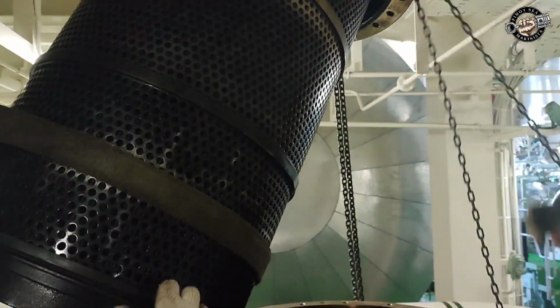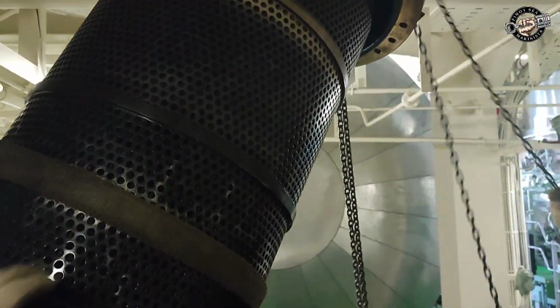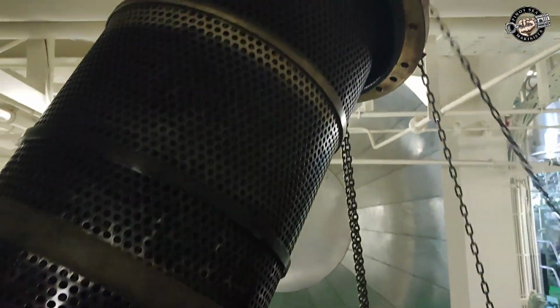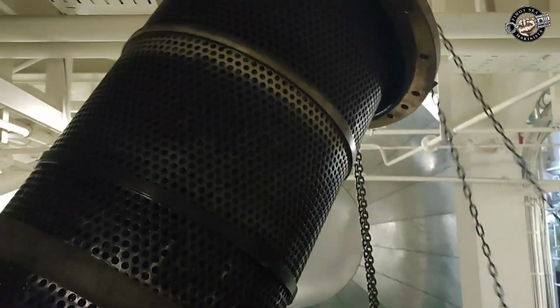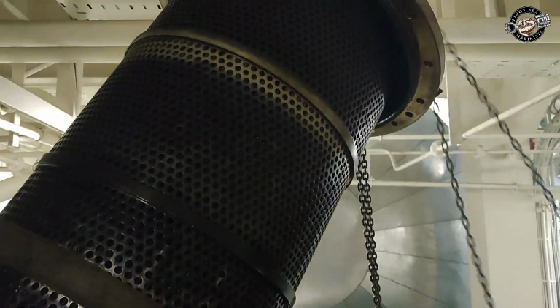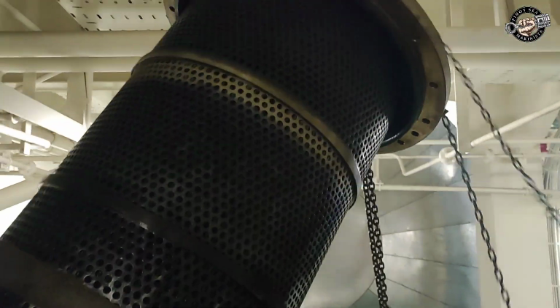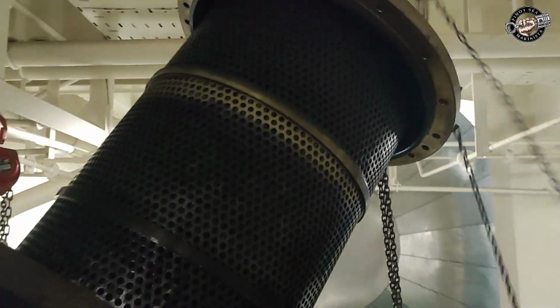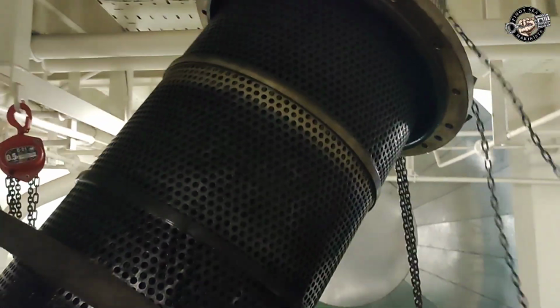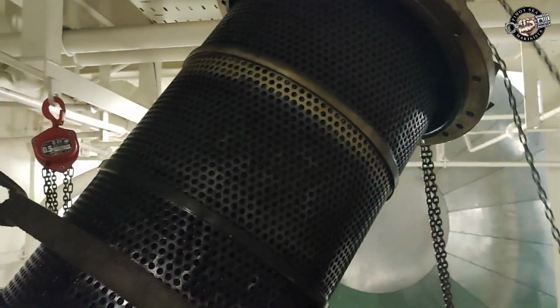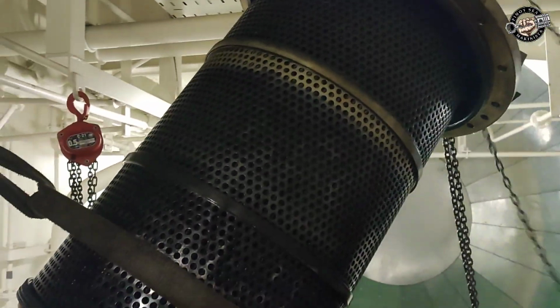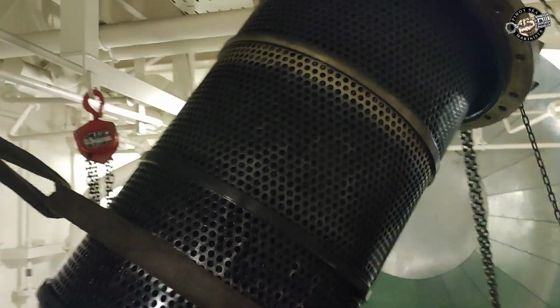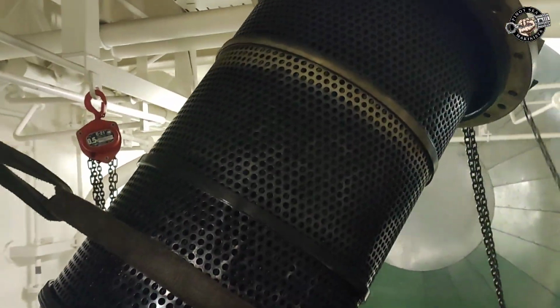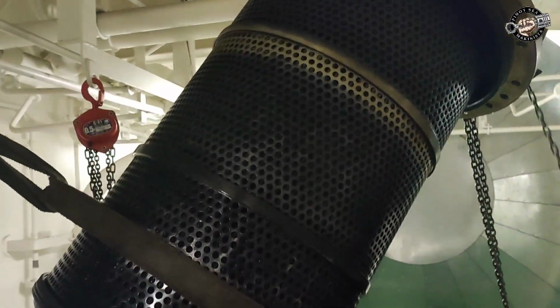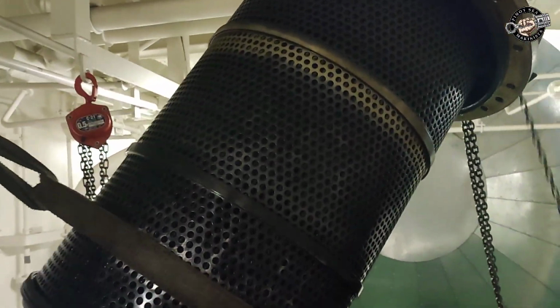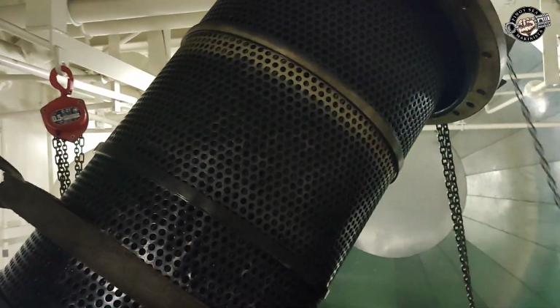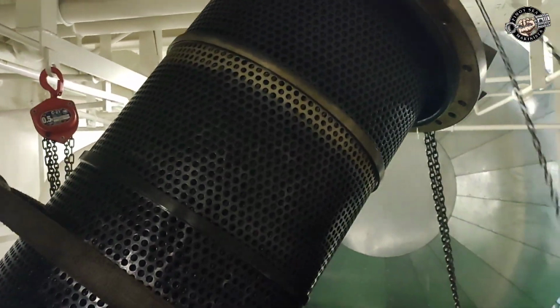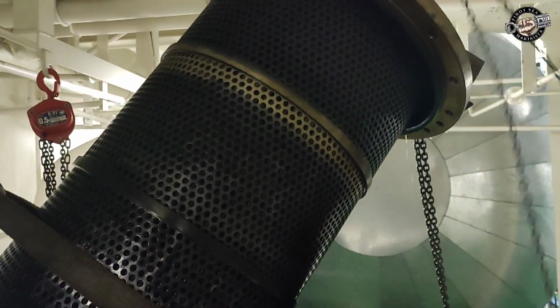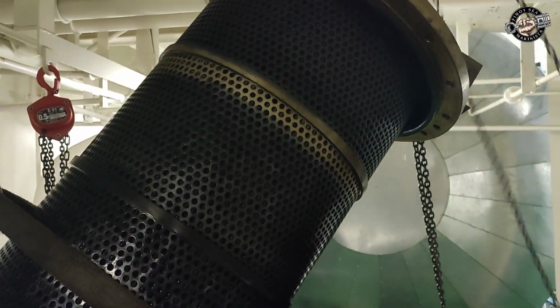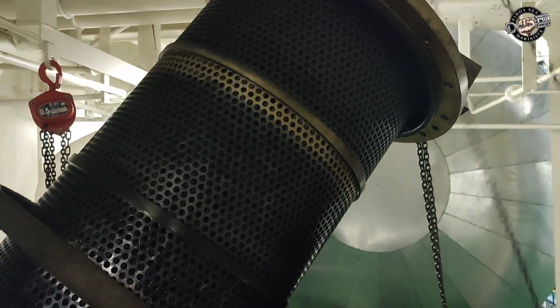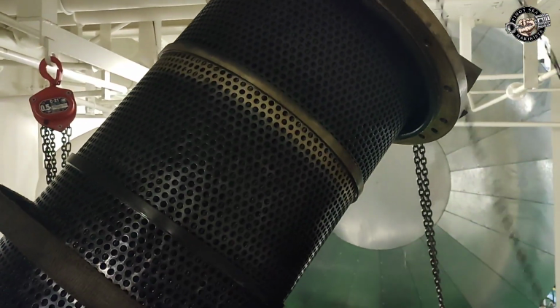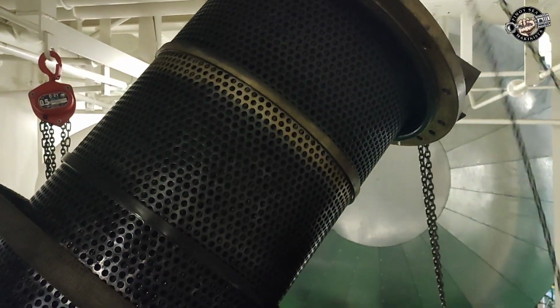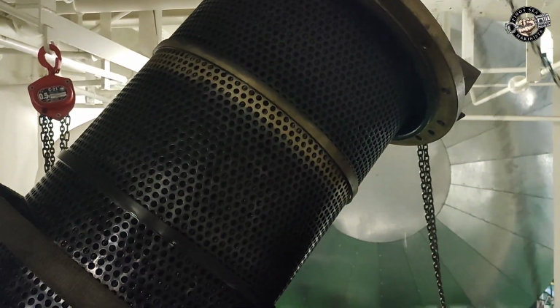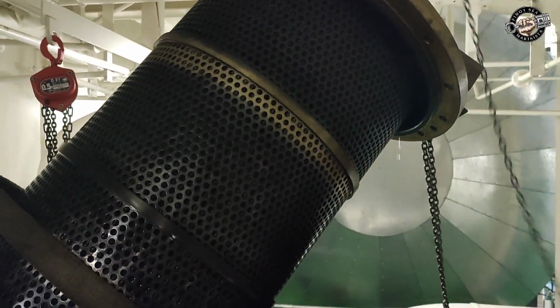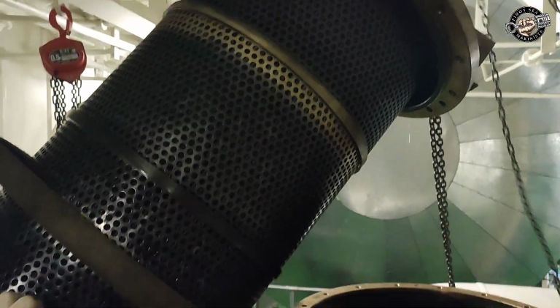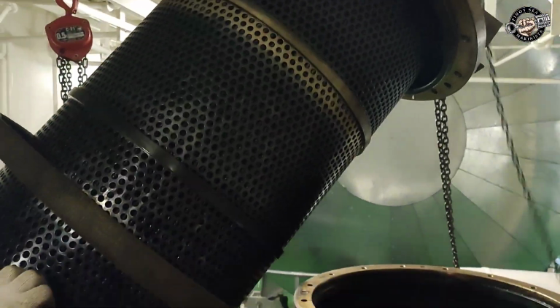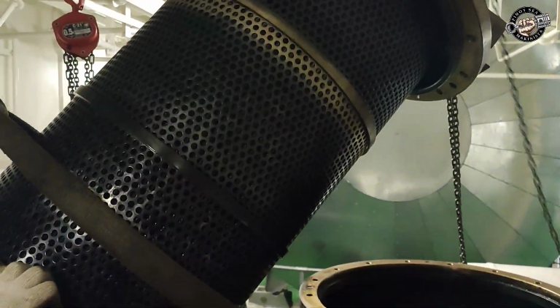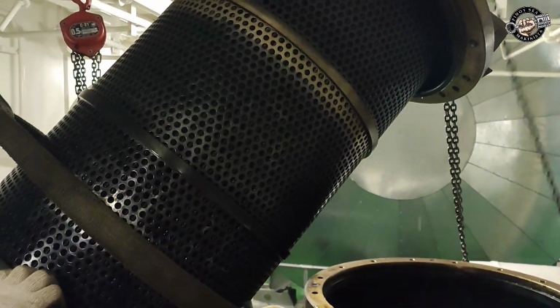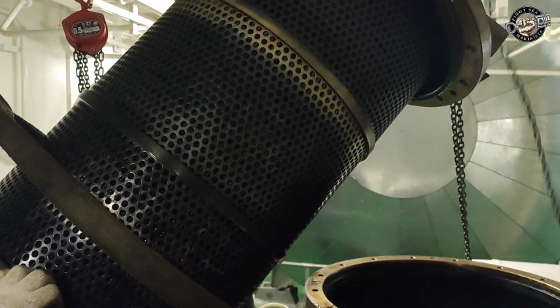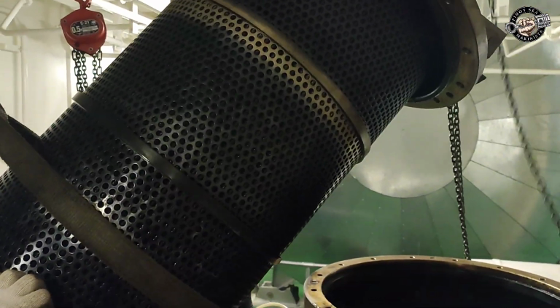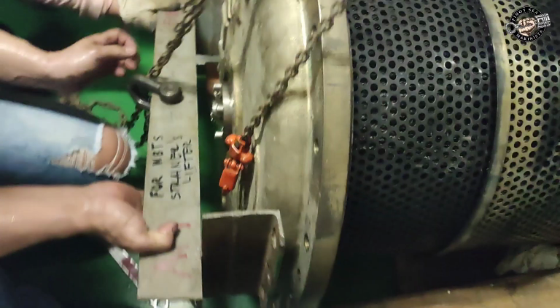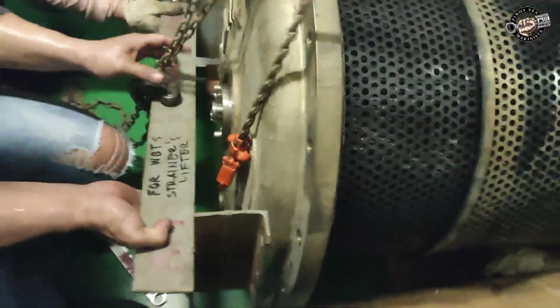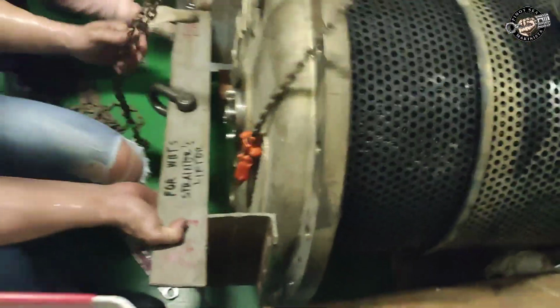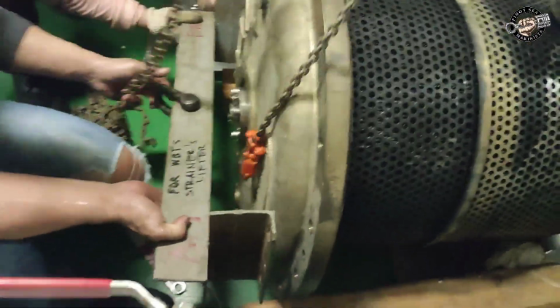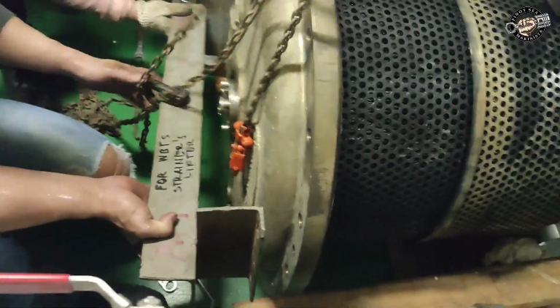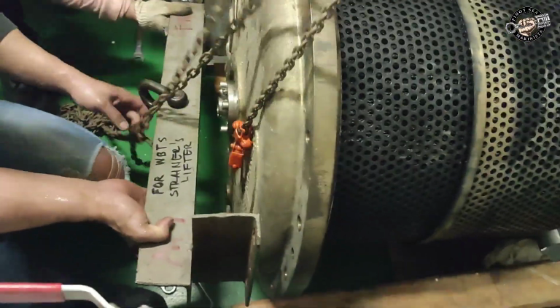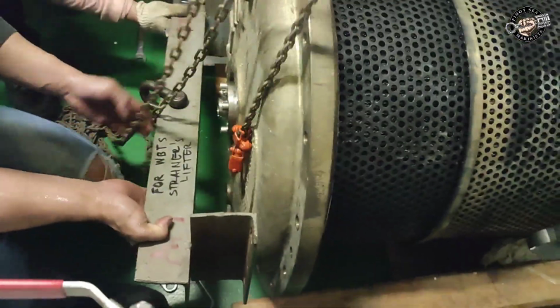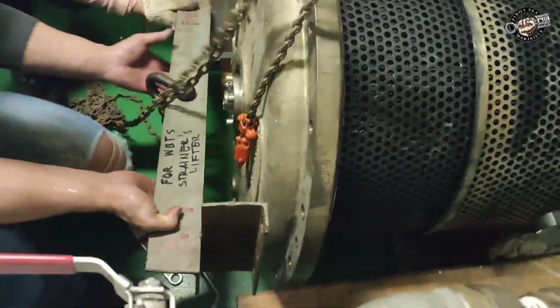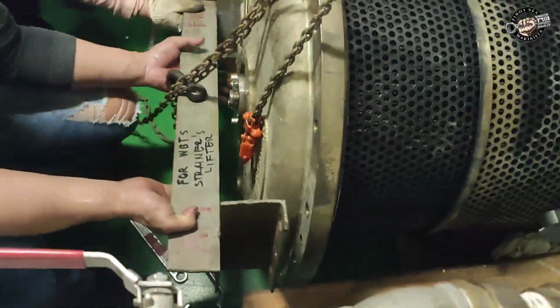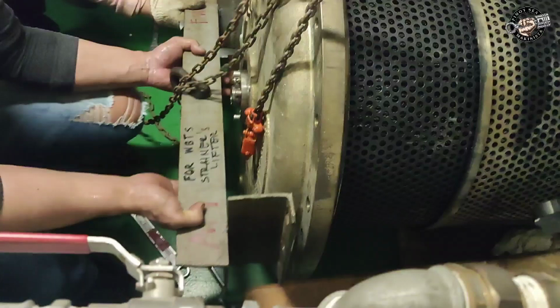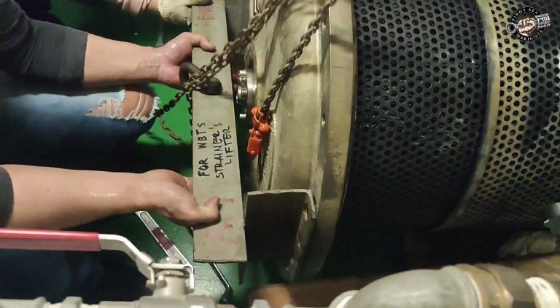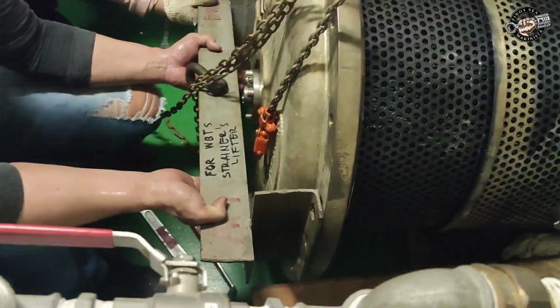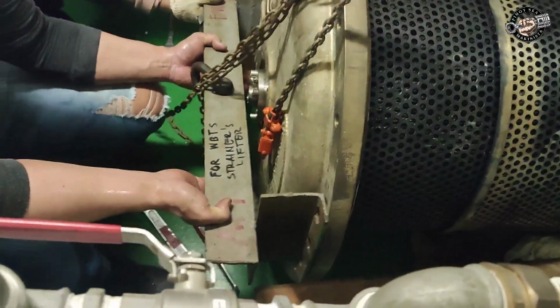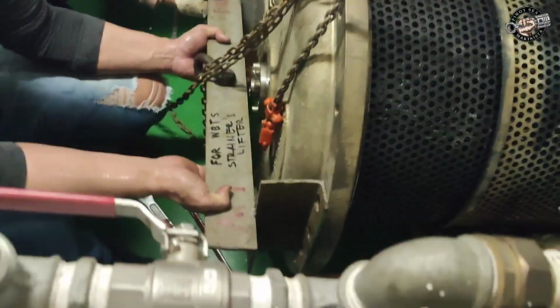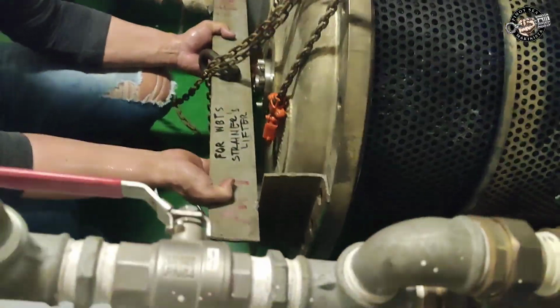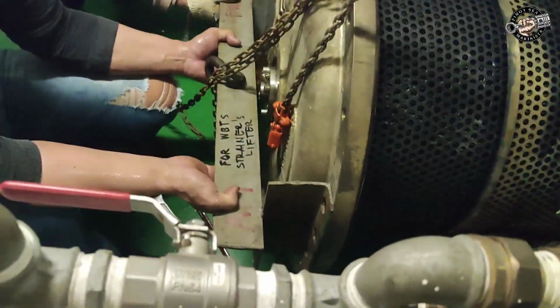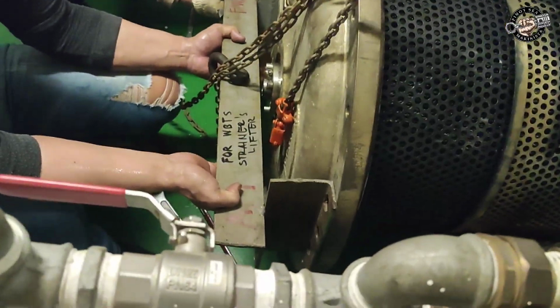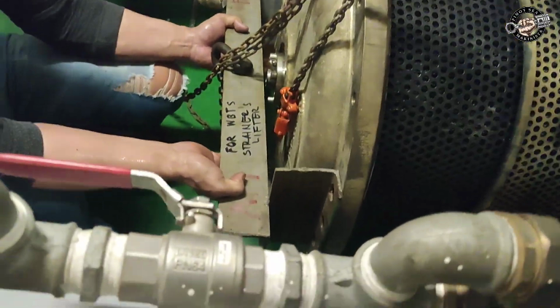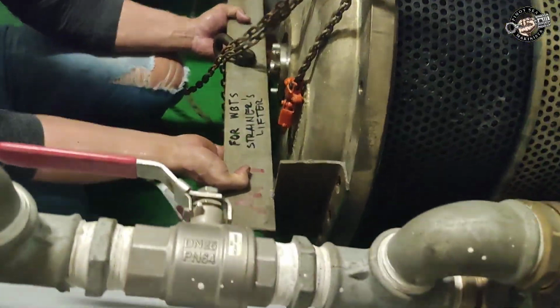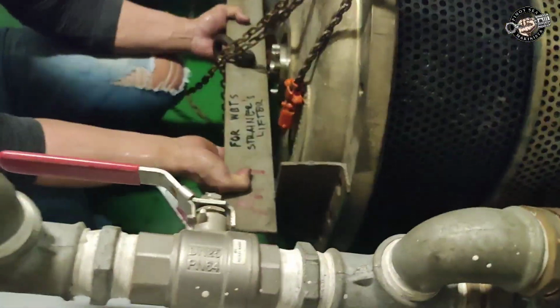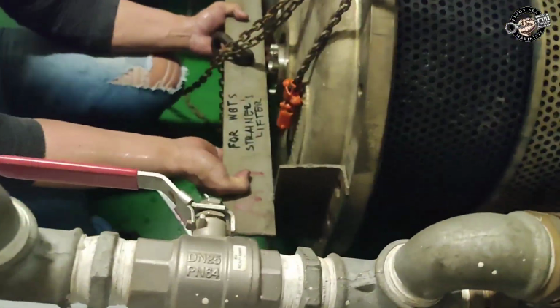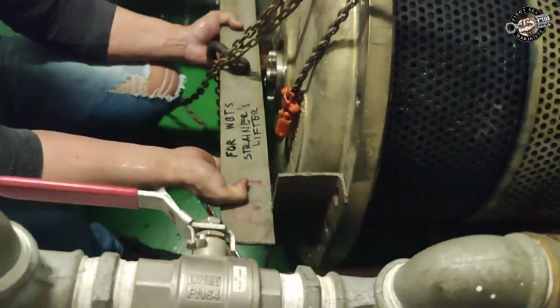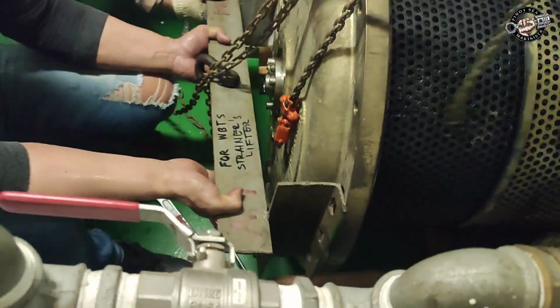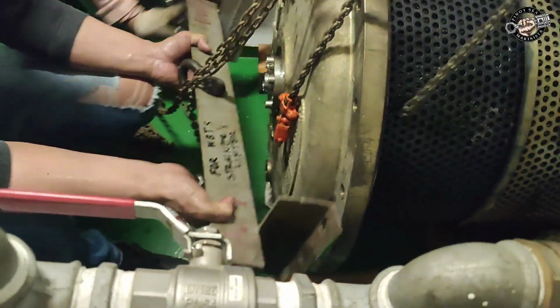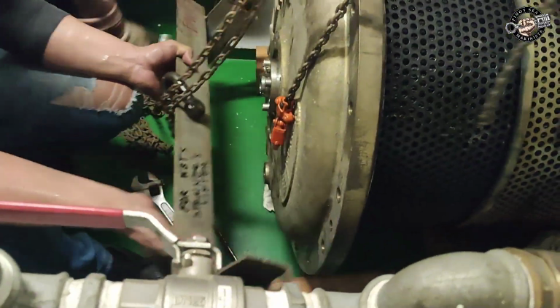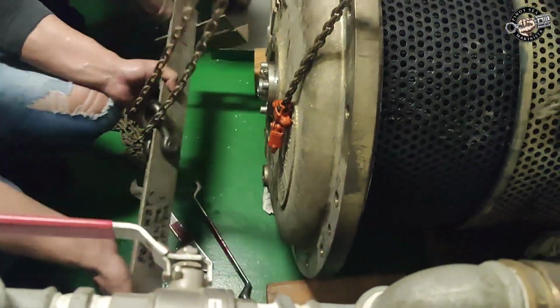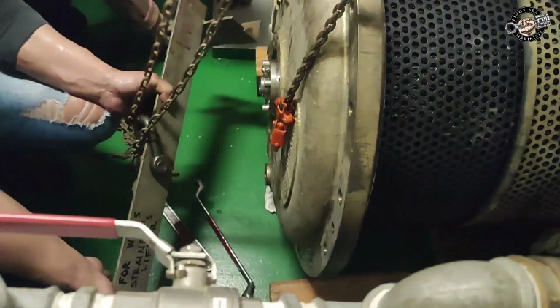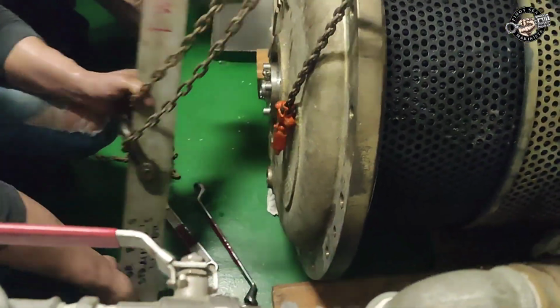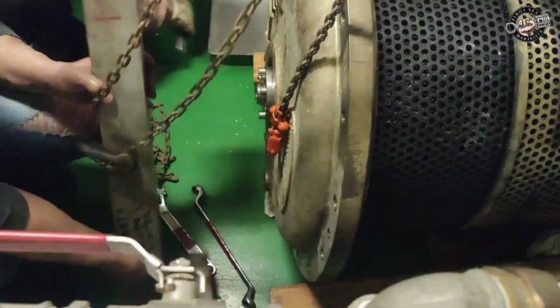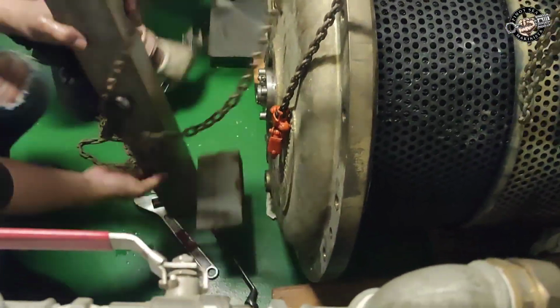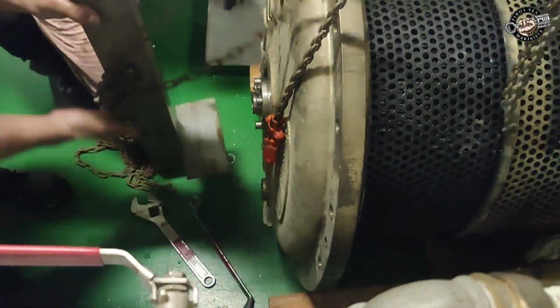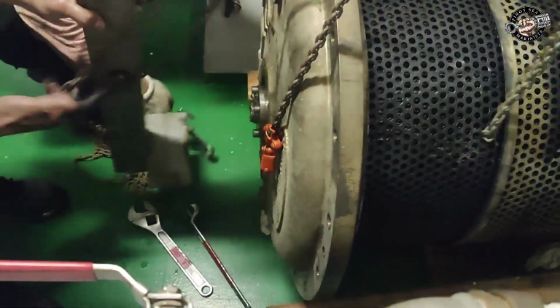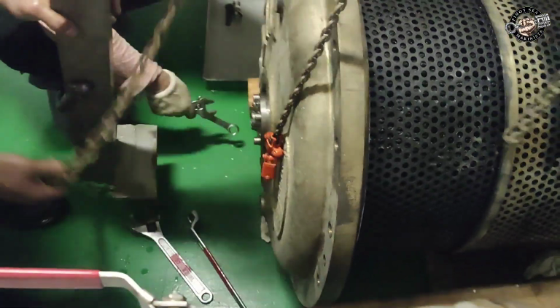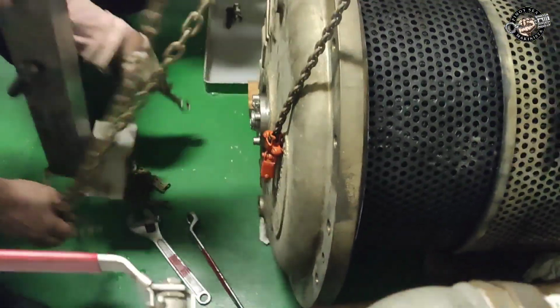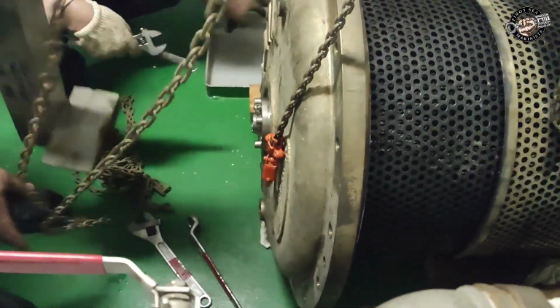Lift the filter cover with the filter element carefully out of the filter housing. Place the filter element on its side and remove the lifting tool.